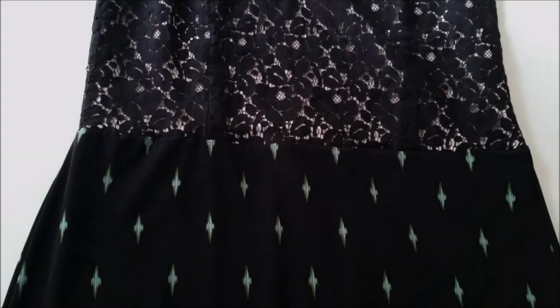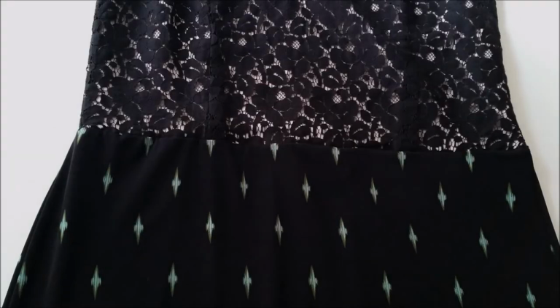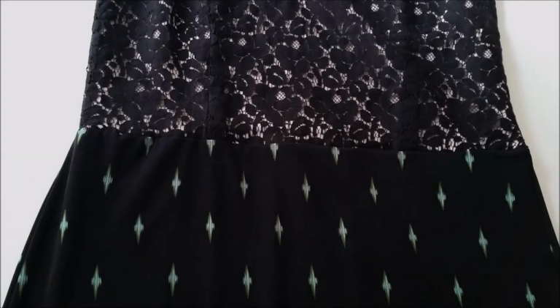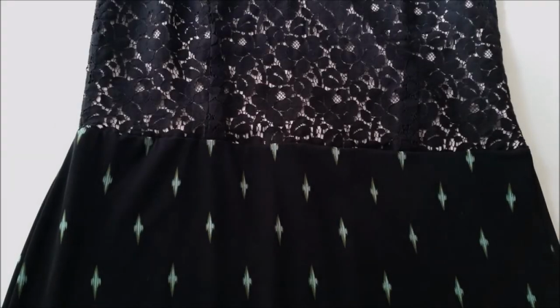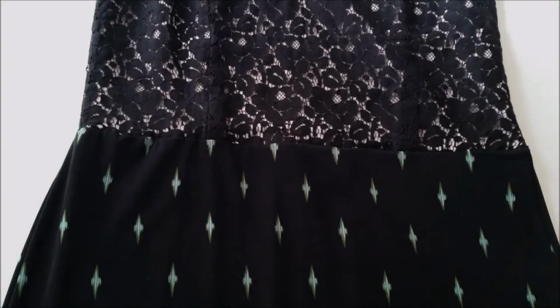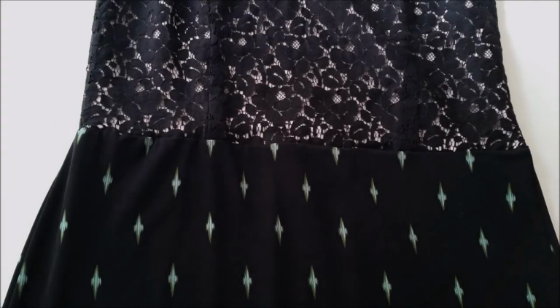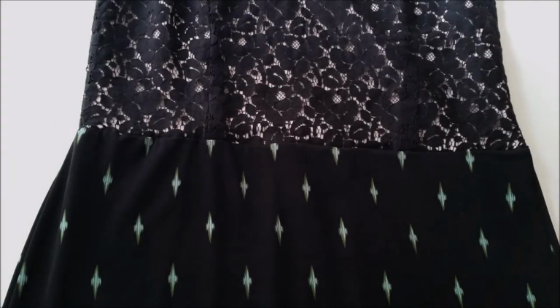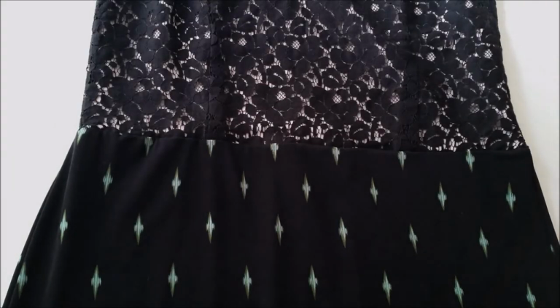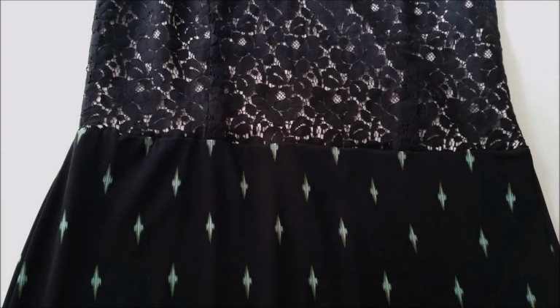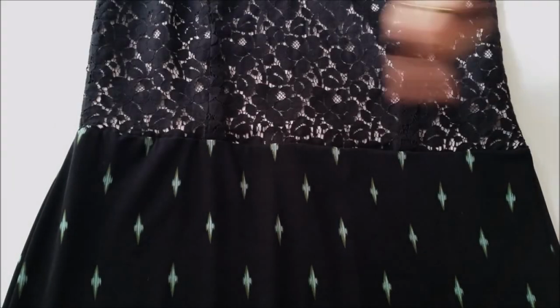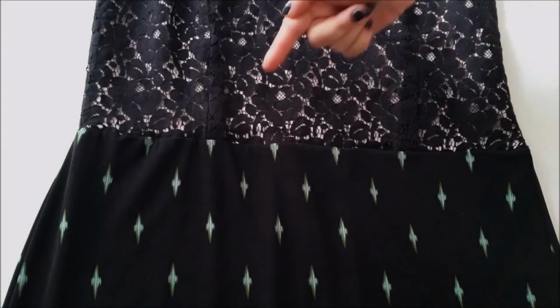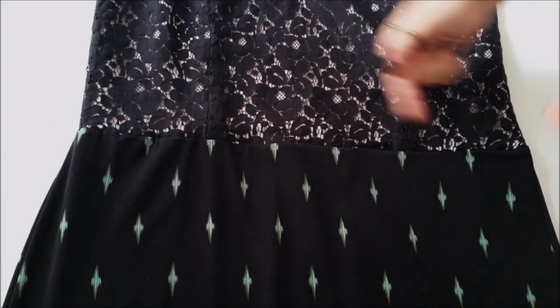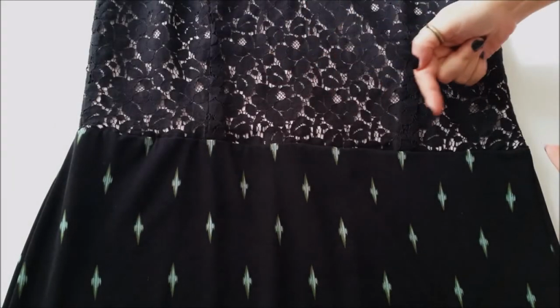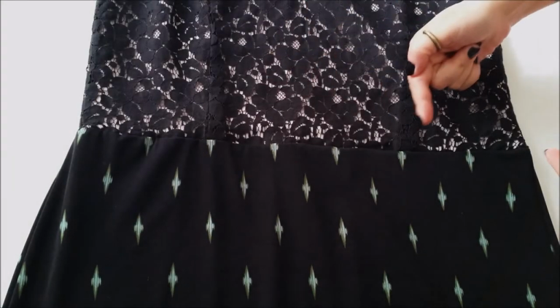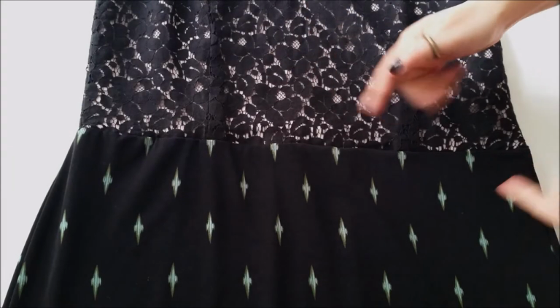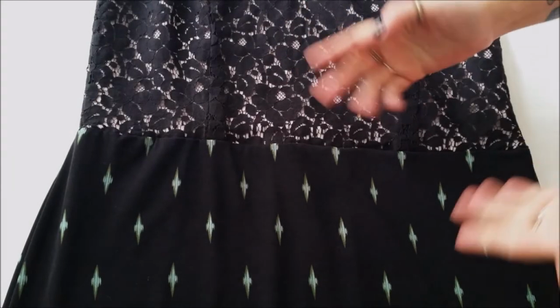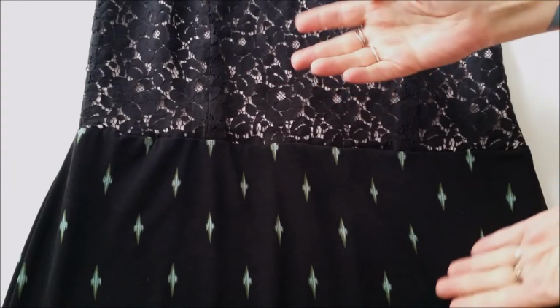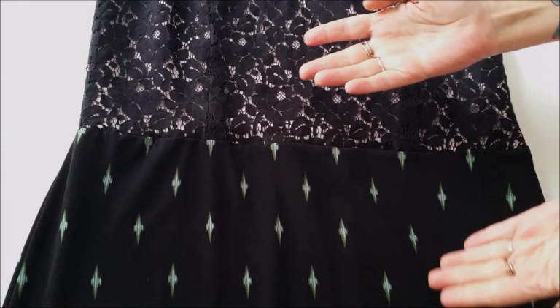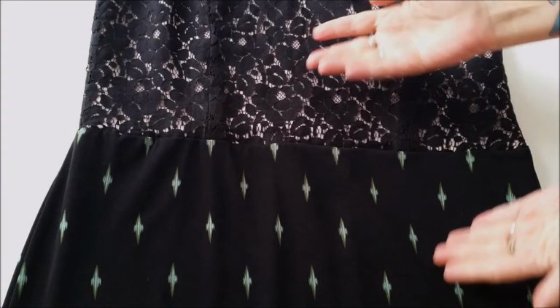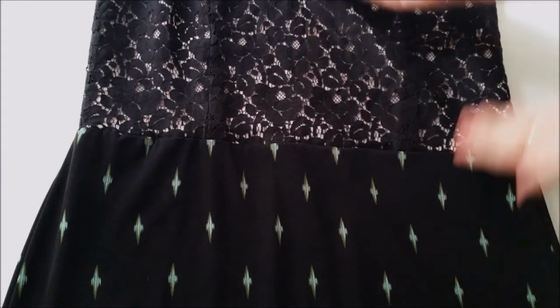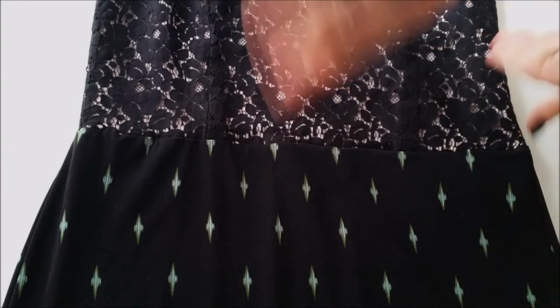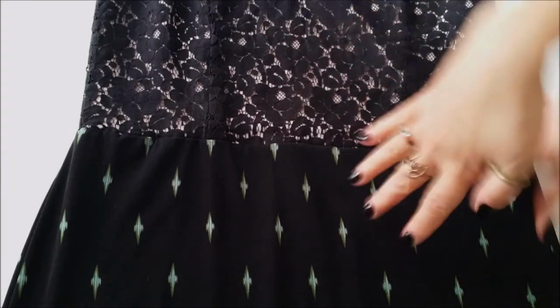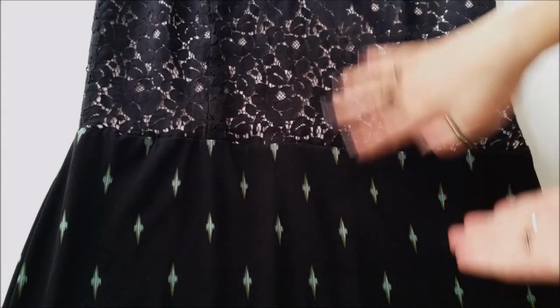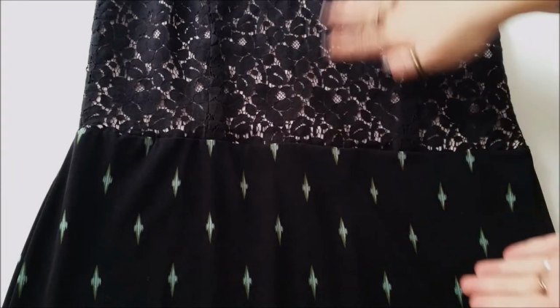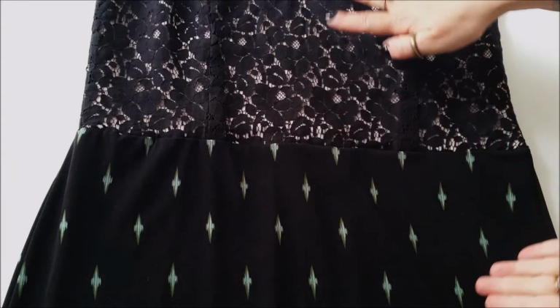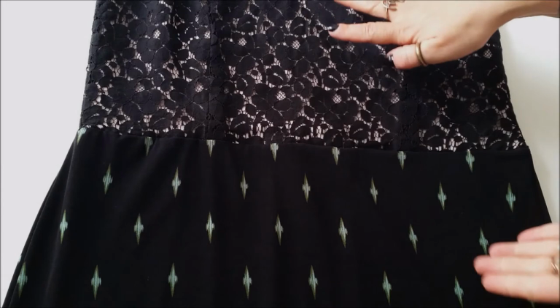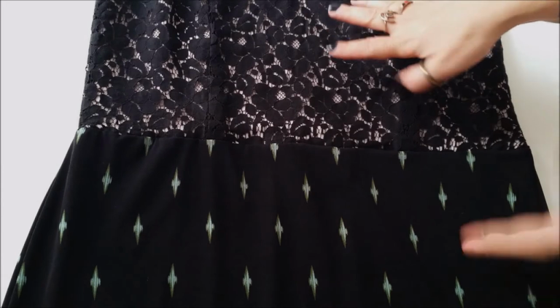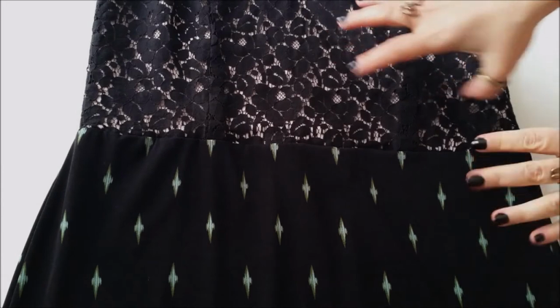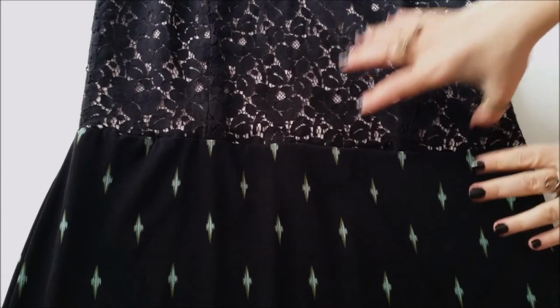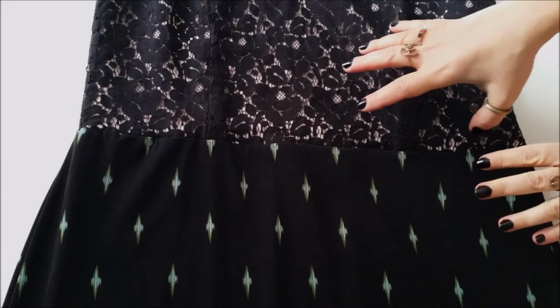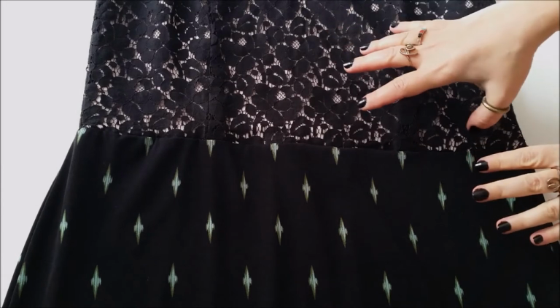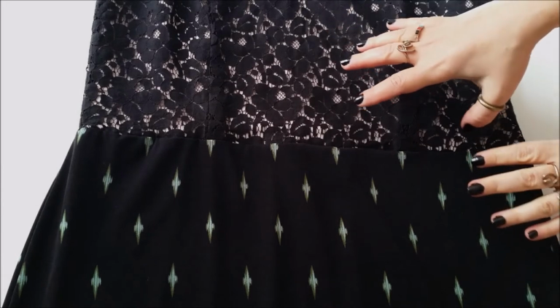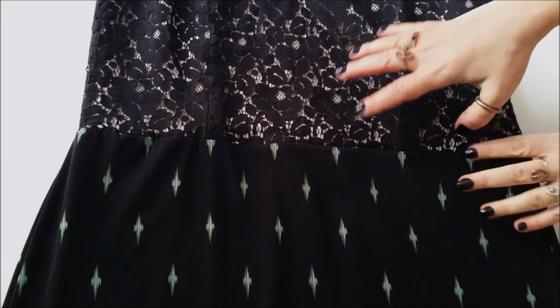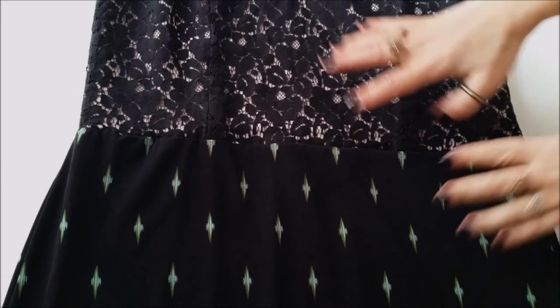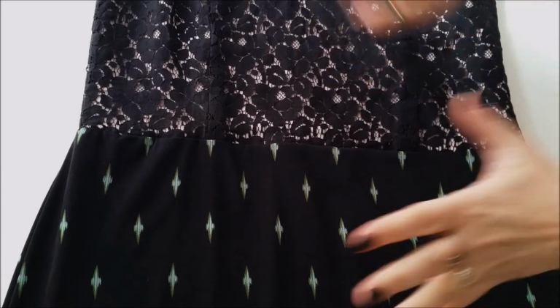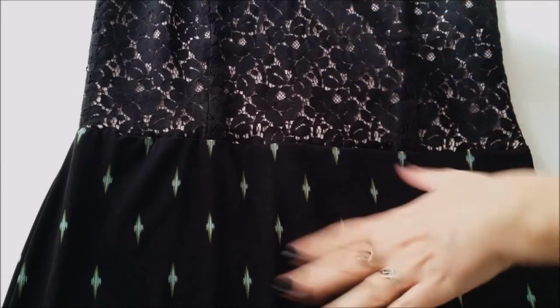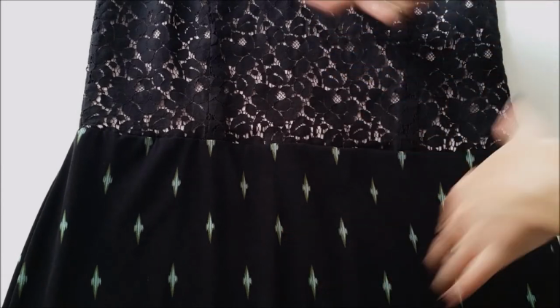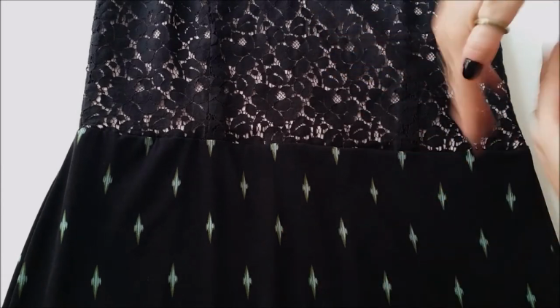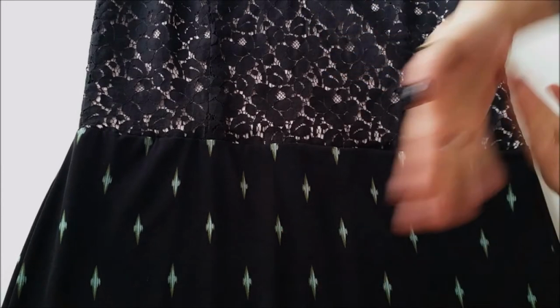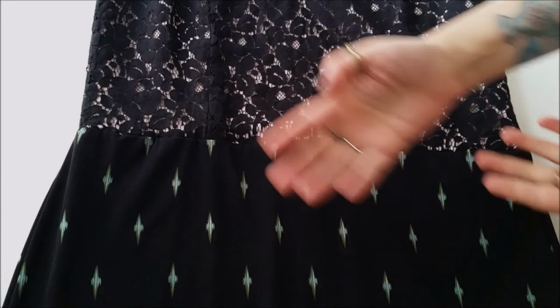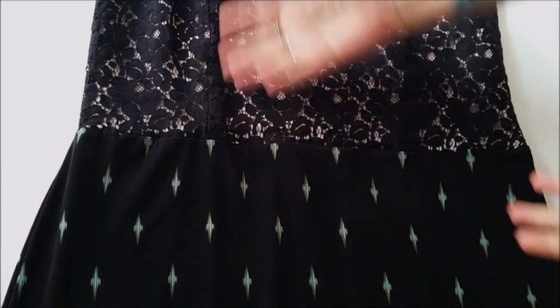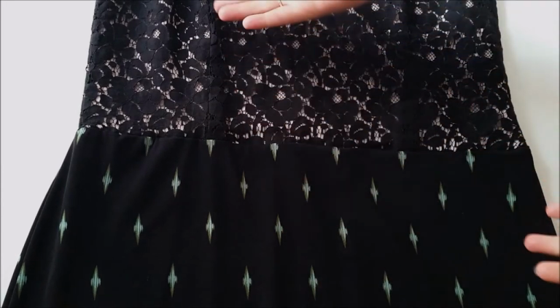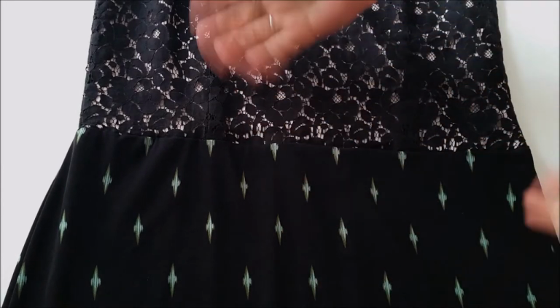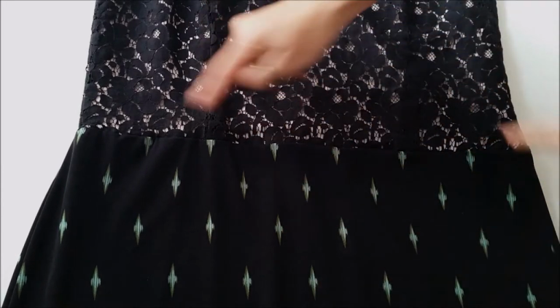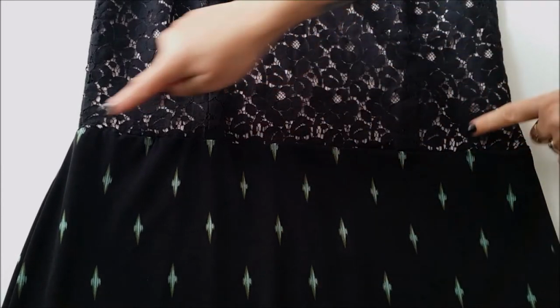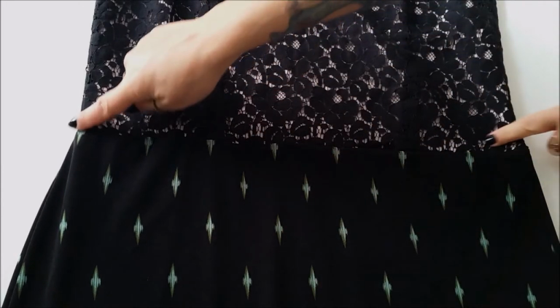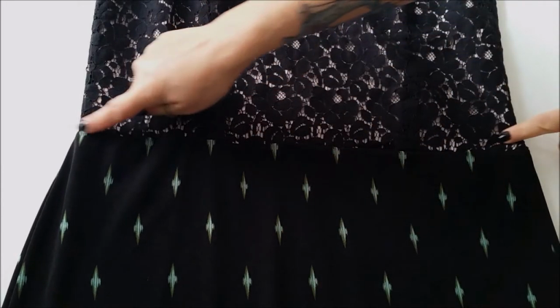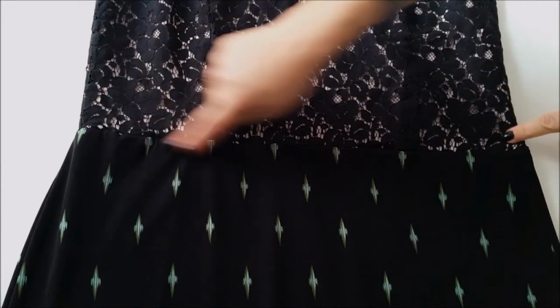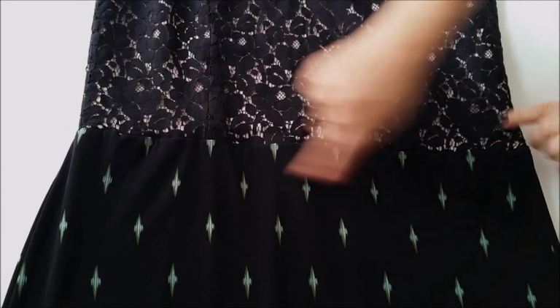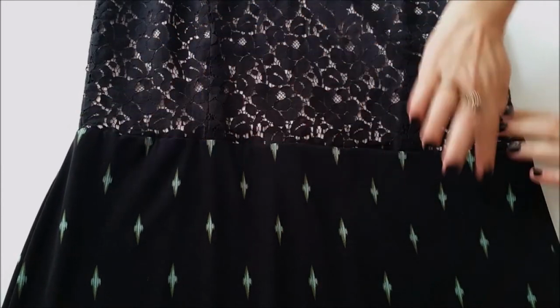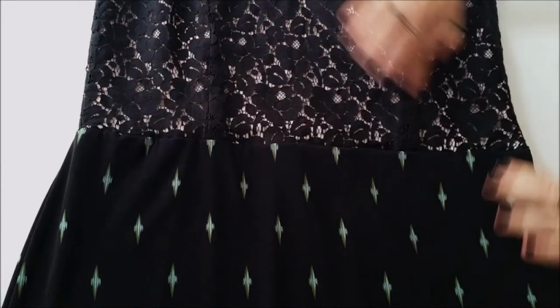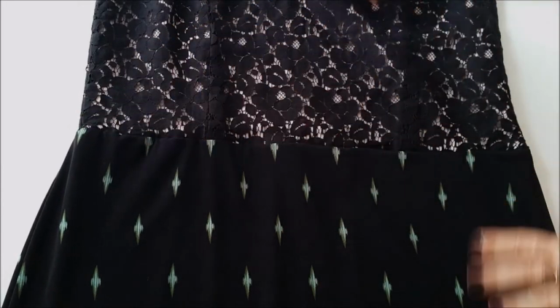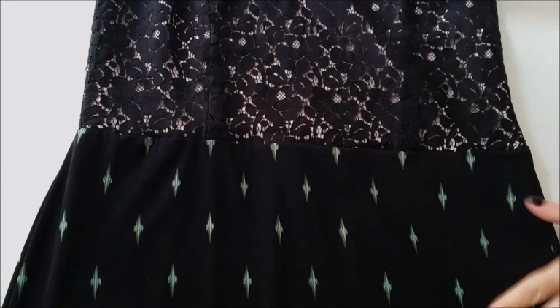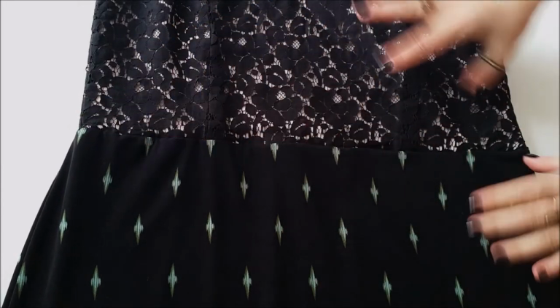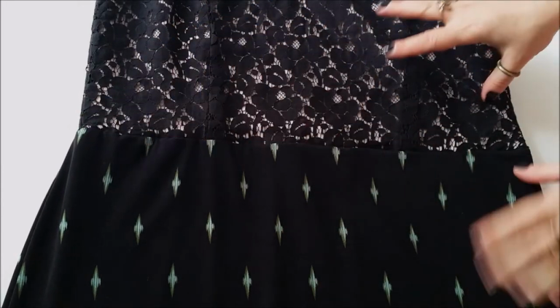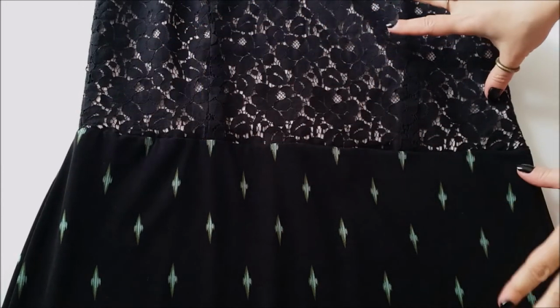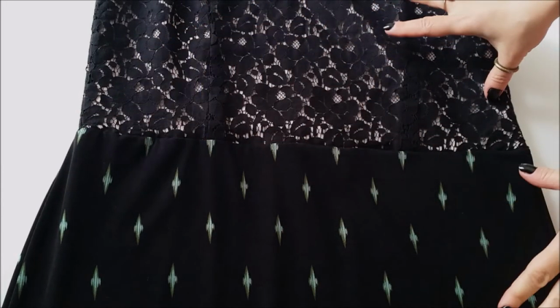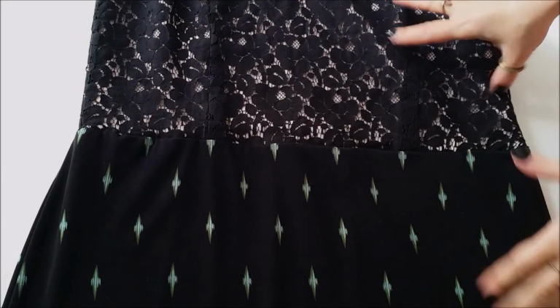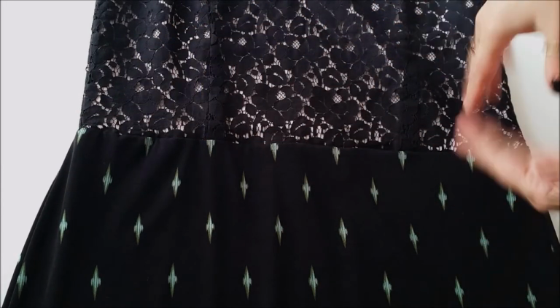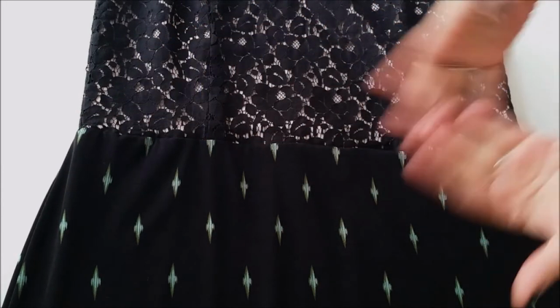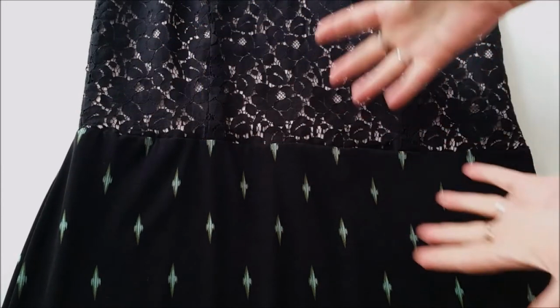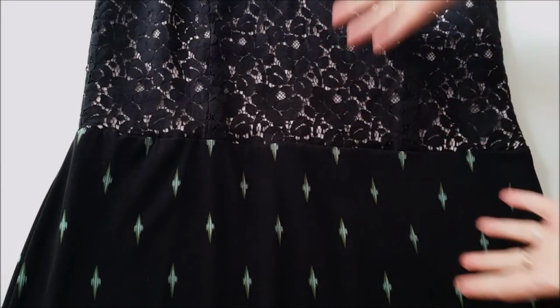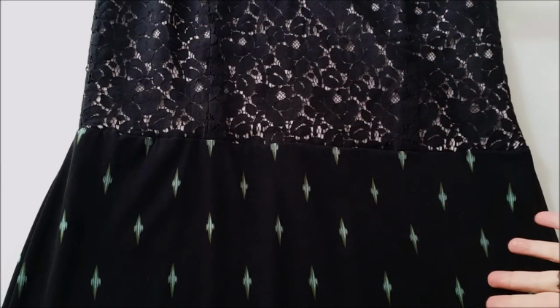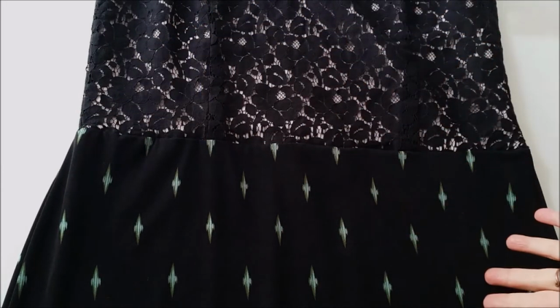Once you have it all stitched together go ahead and flip it right side out and enjoy your gorgeous new dress!